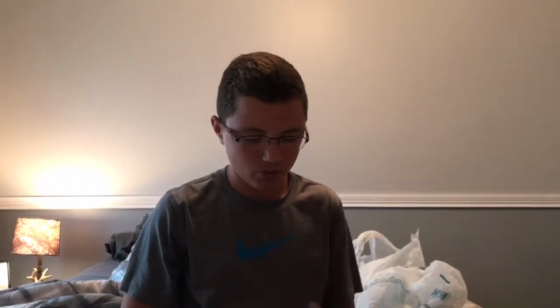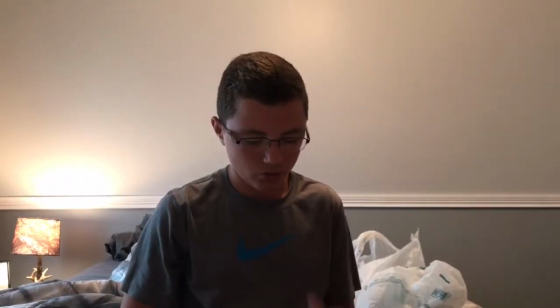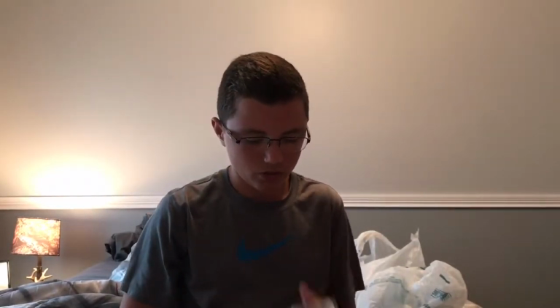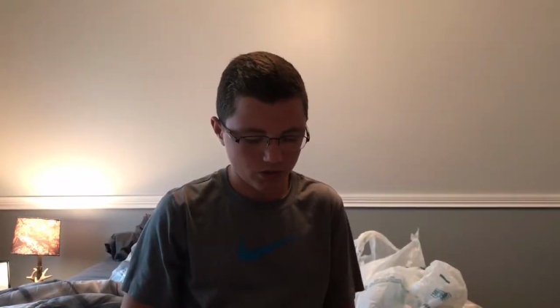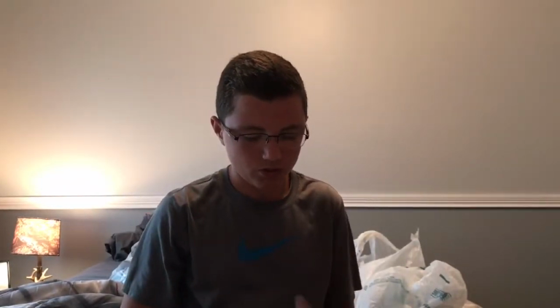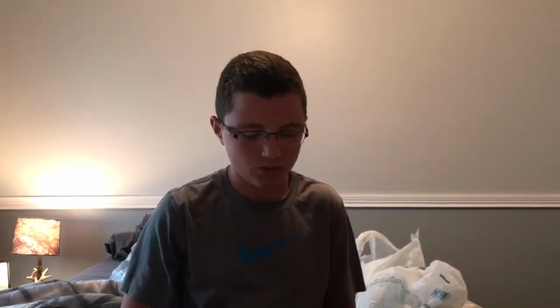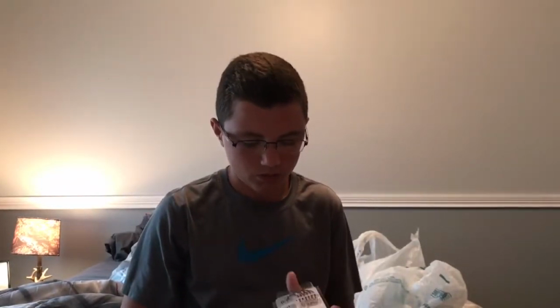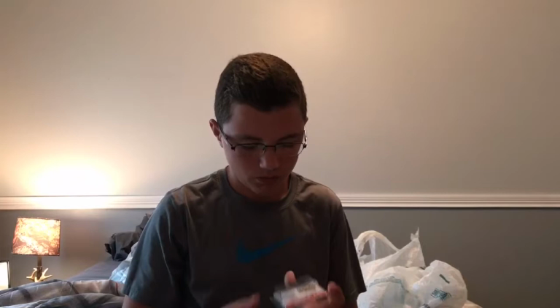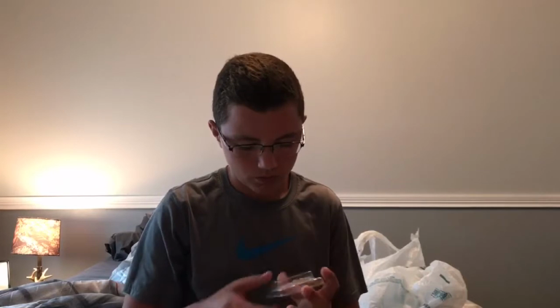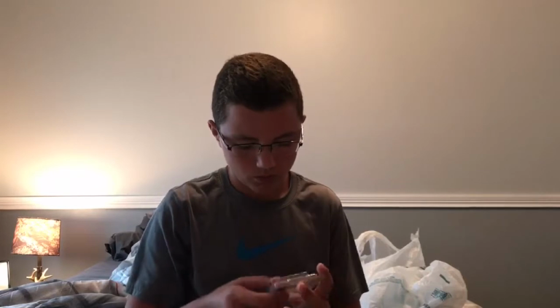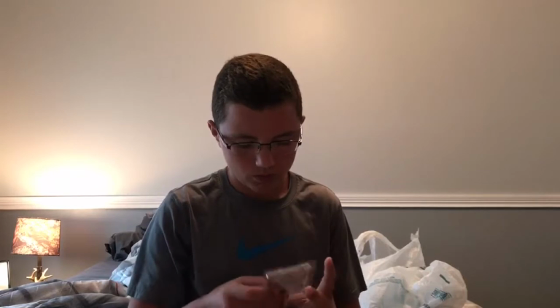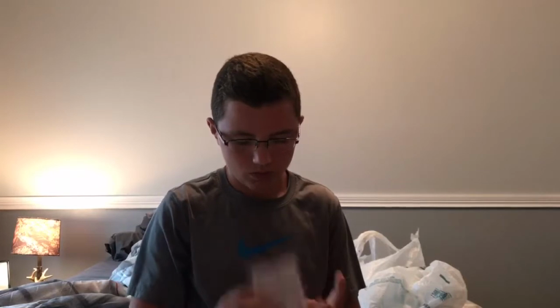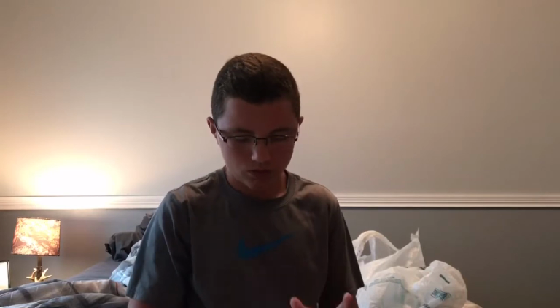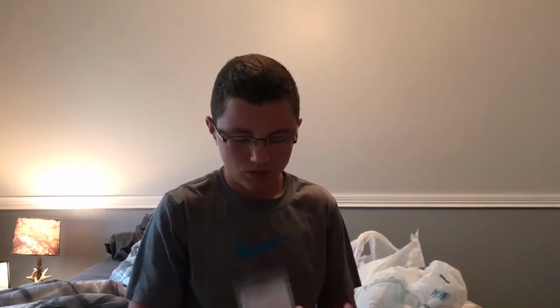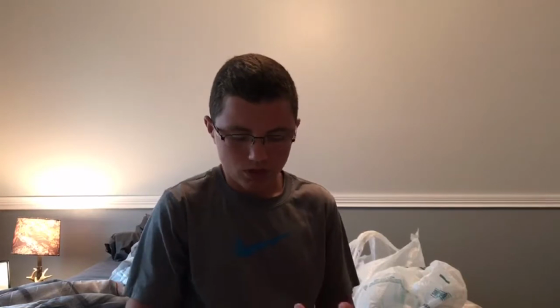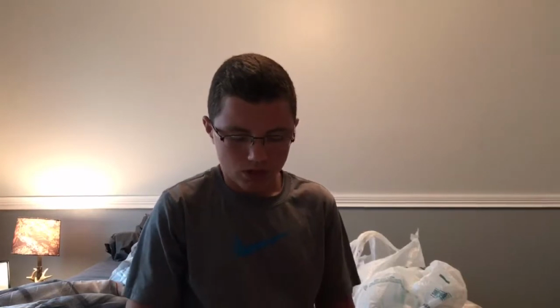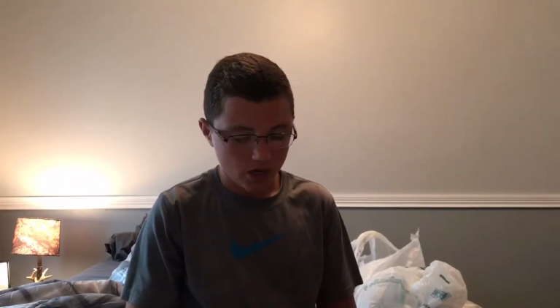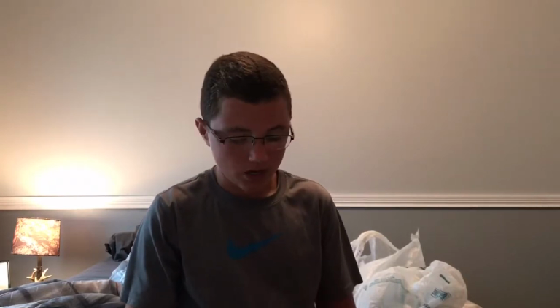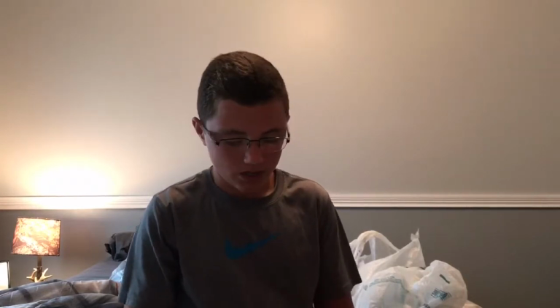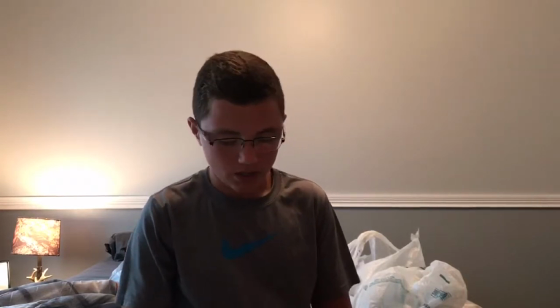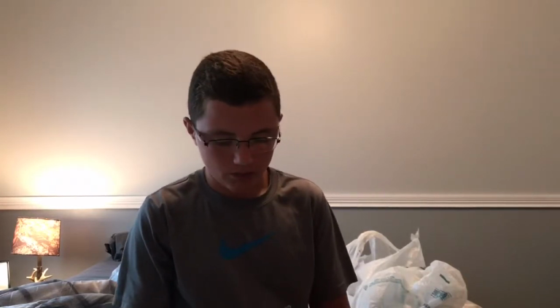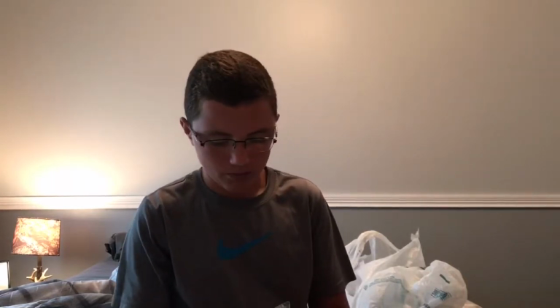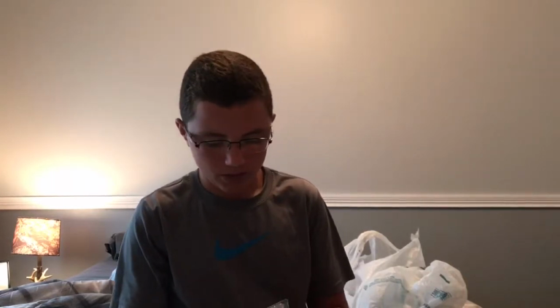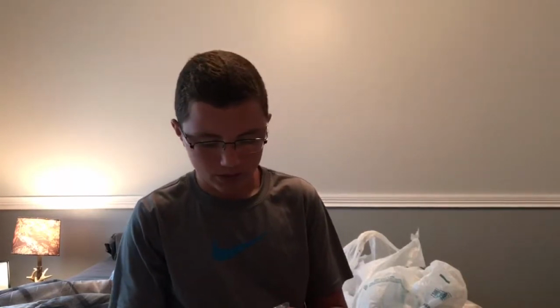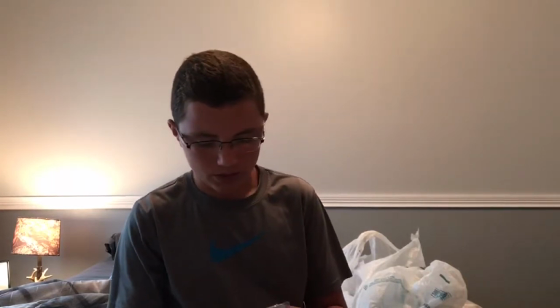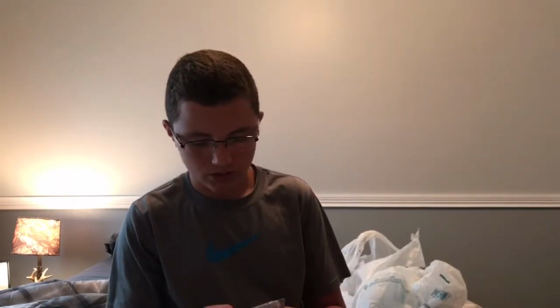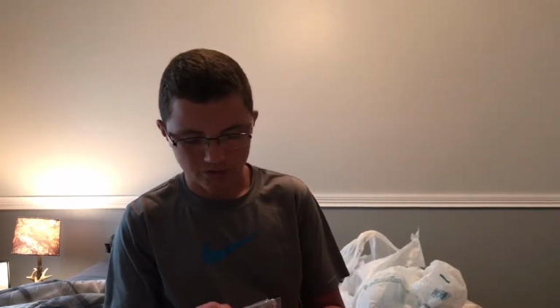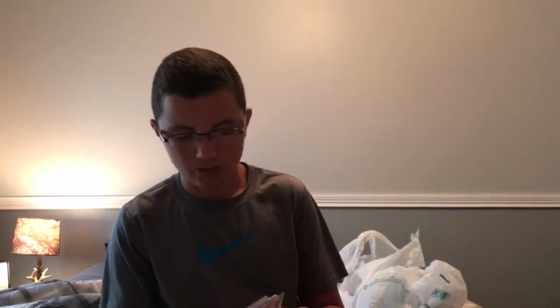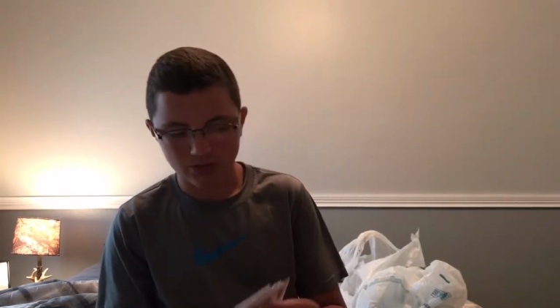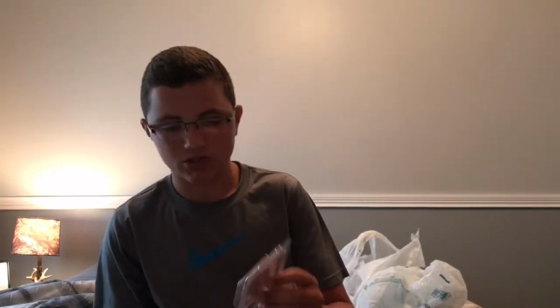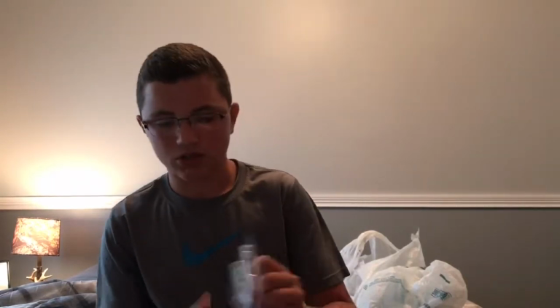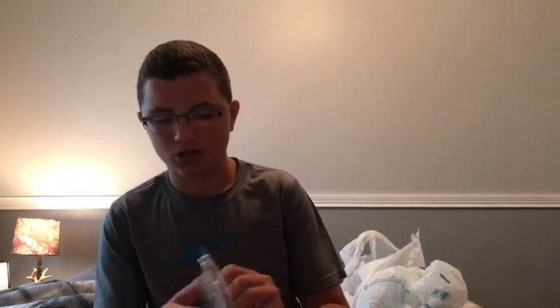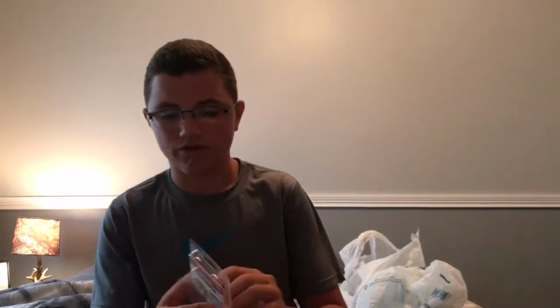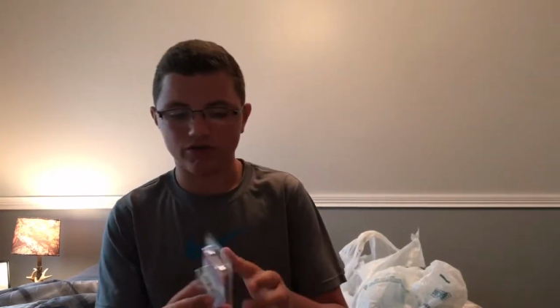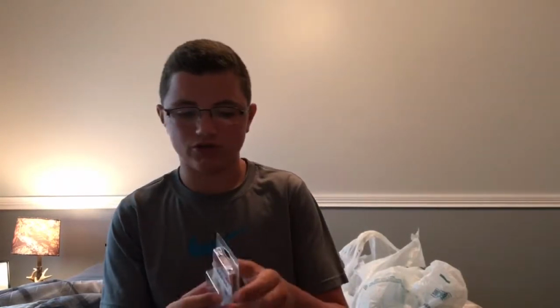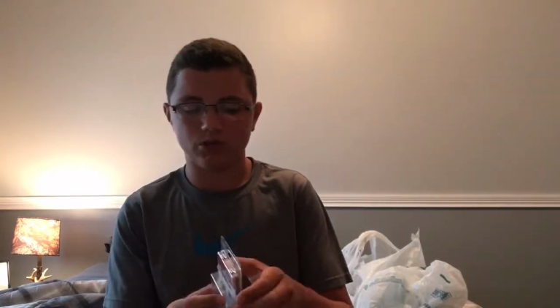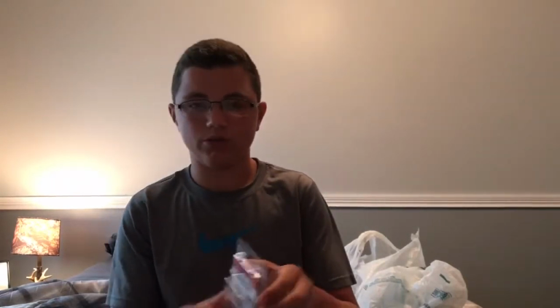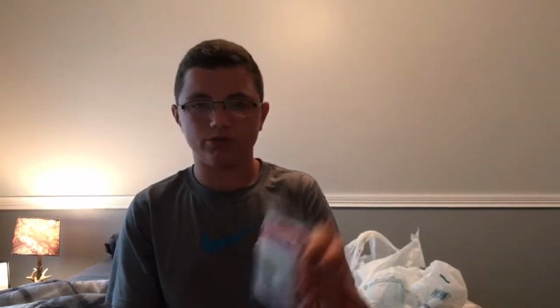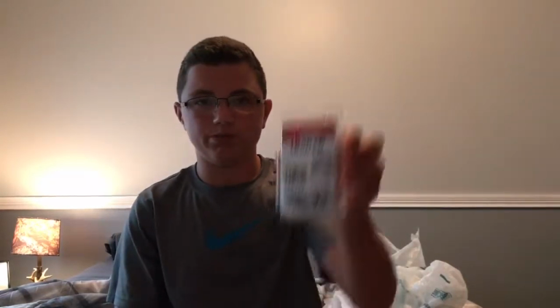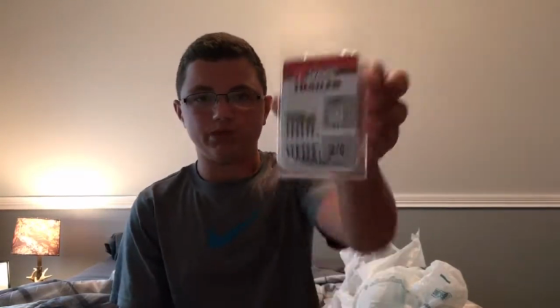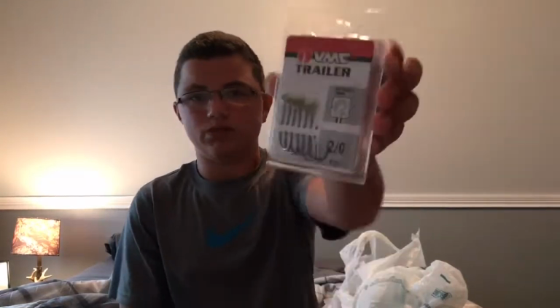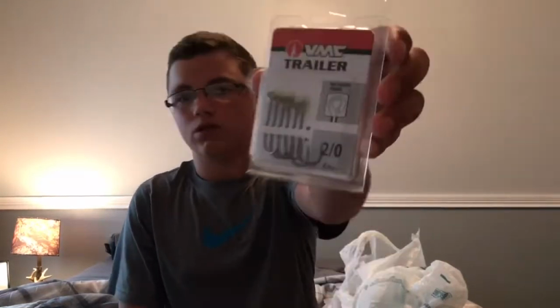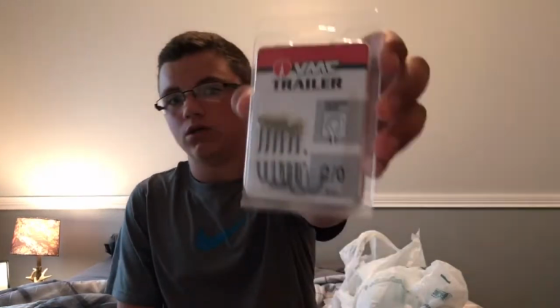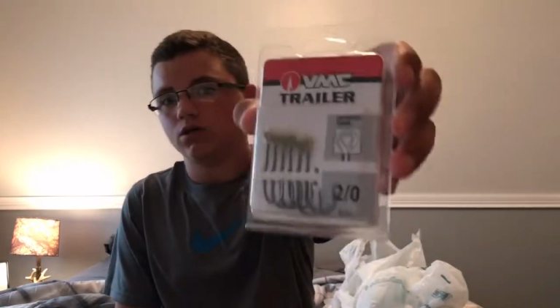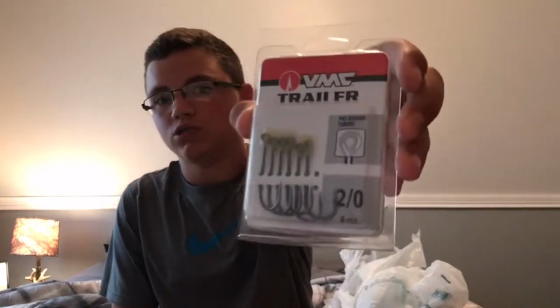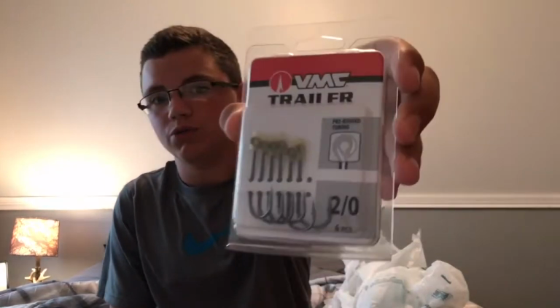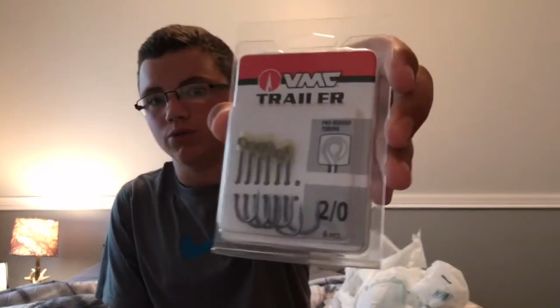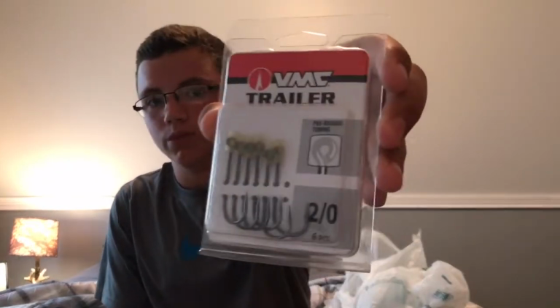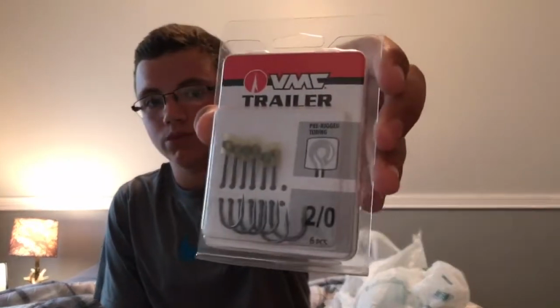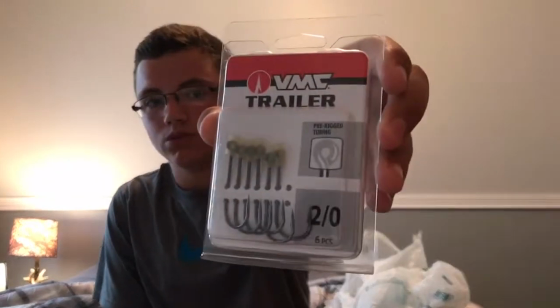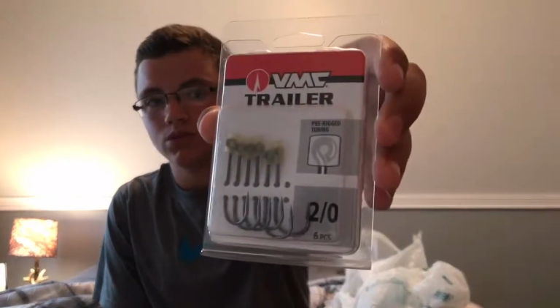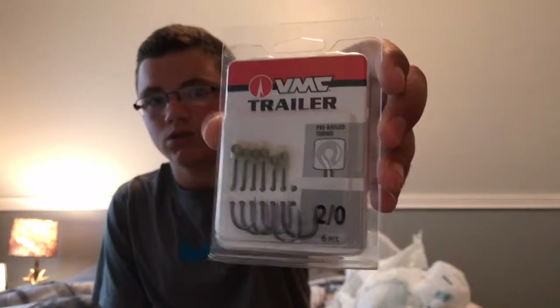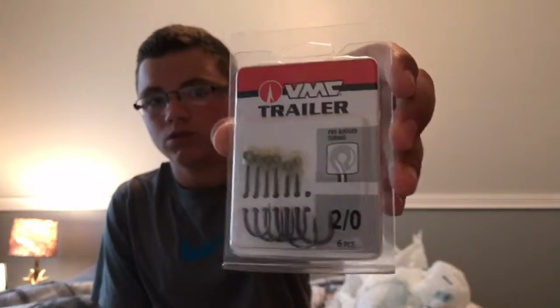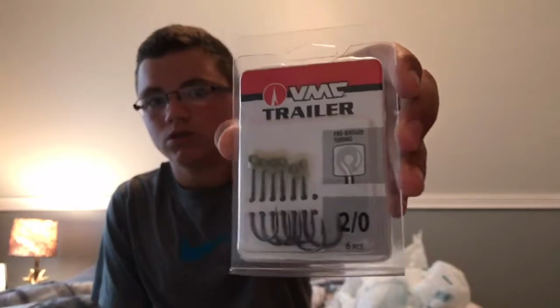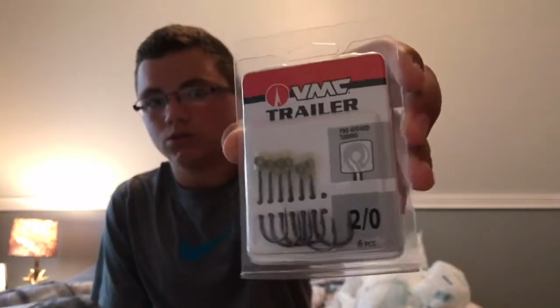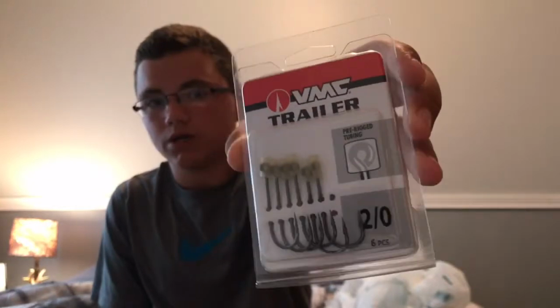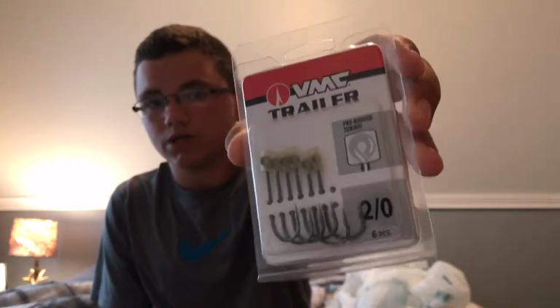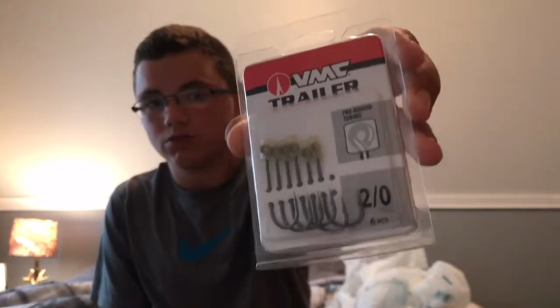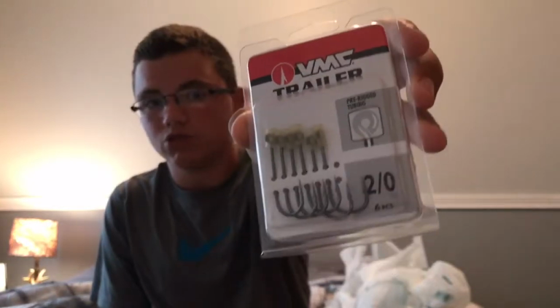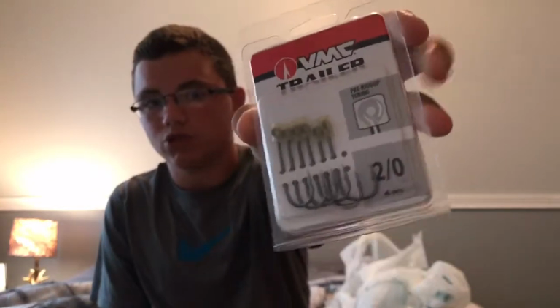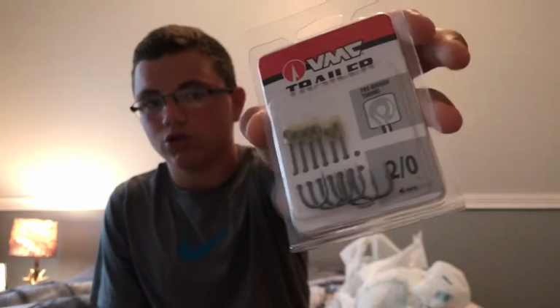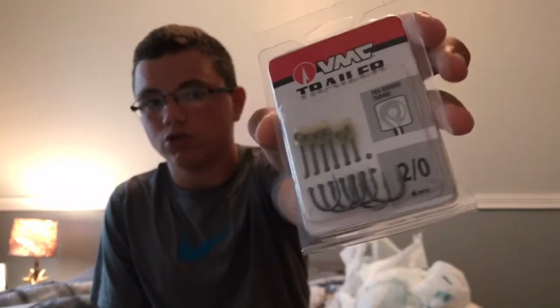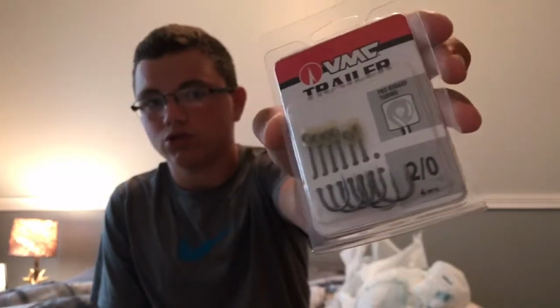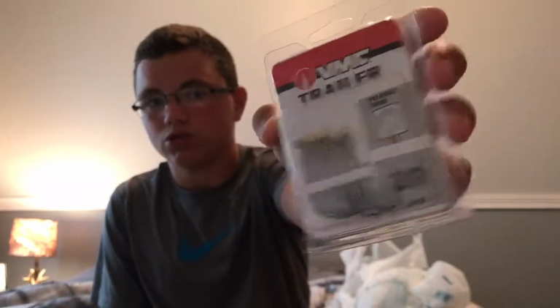I picked up some trailer hooks. I've never even used trailer hooks but I've always wanted them, and I need them because I've been missing a lot of fish with my buzzbaits and my spinnerbaits. So I got some trailer hooks.